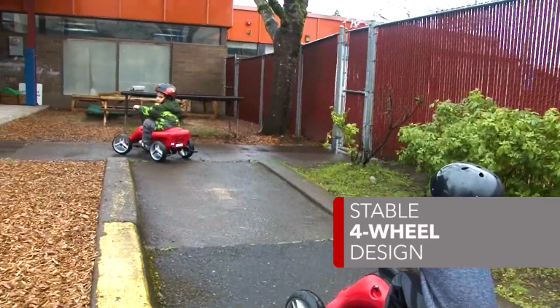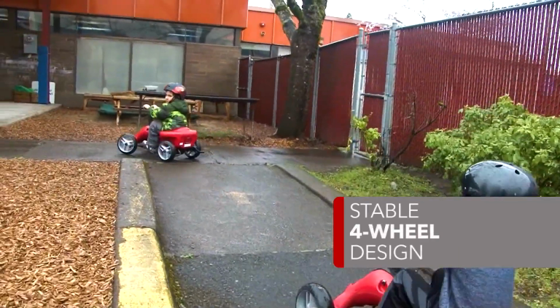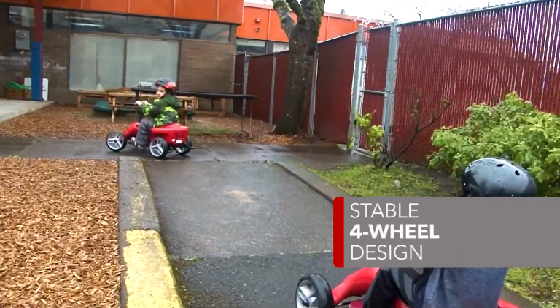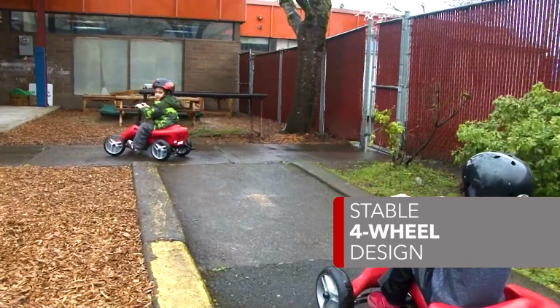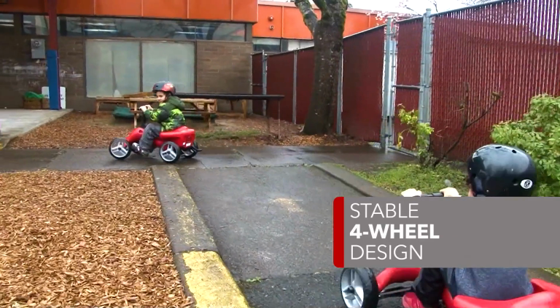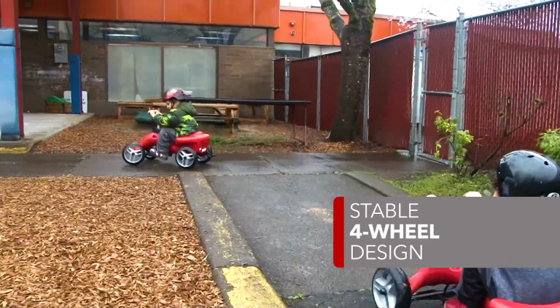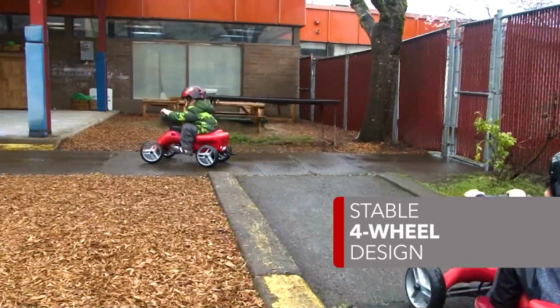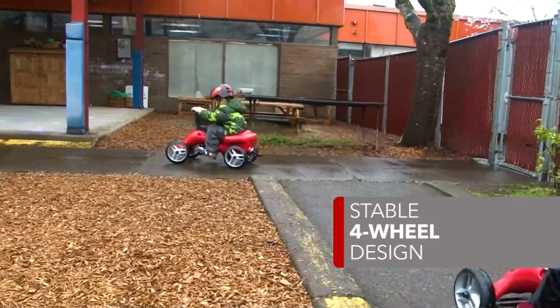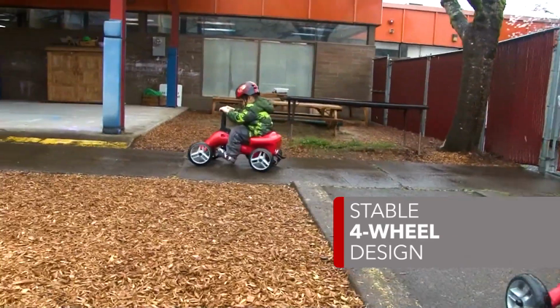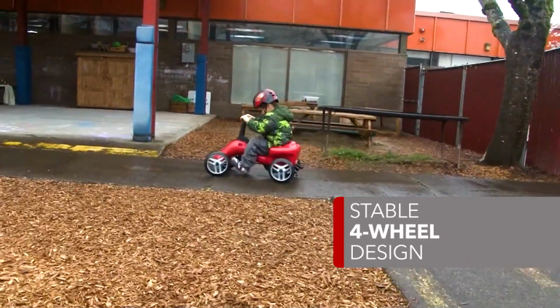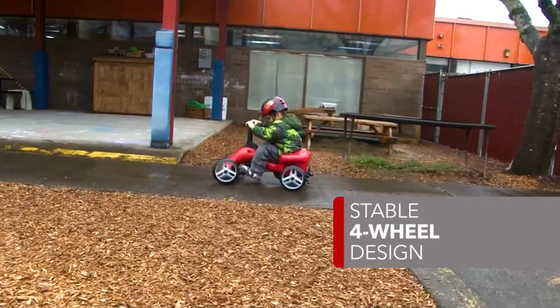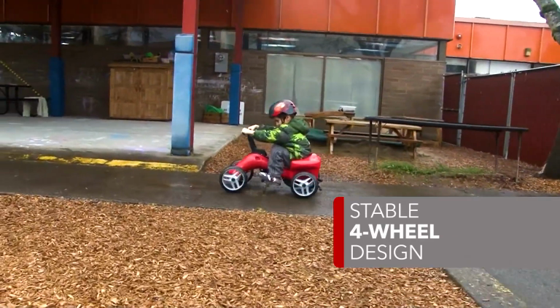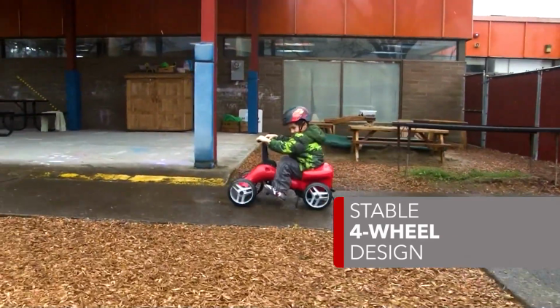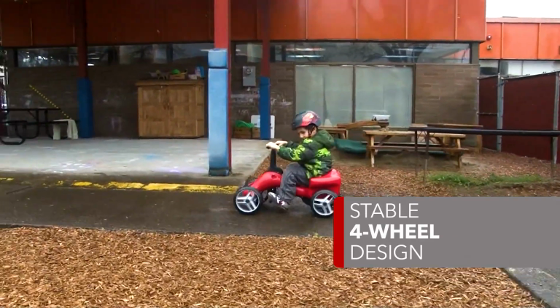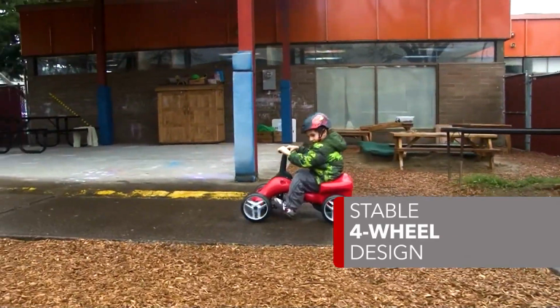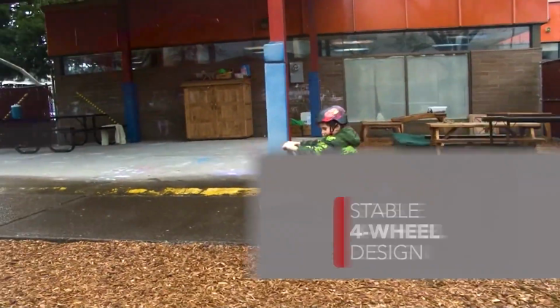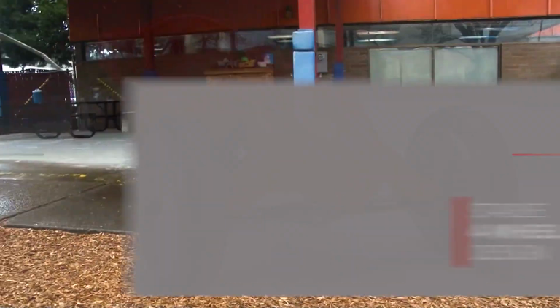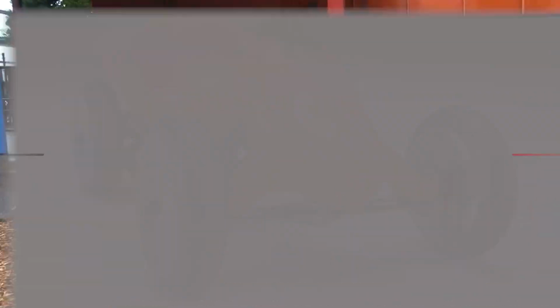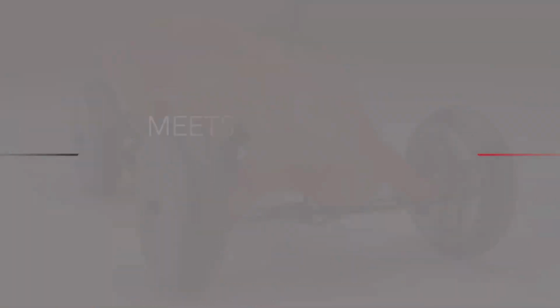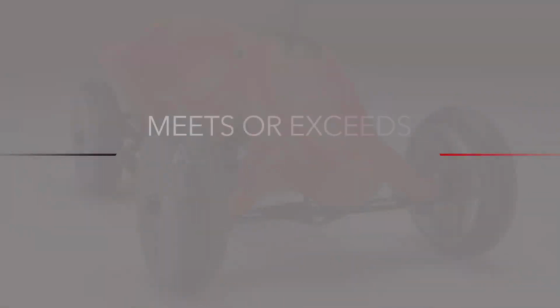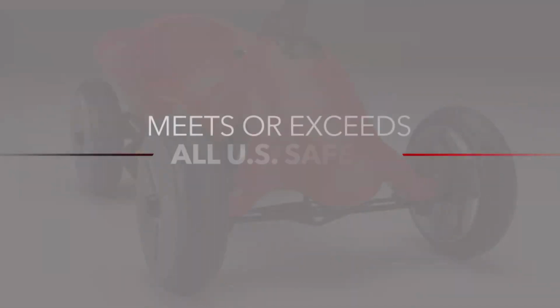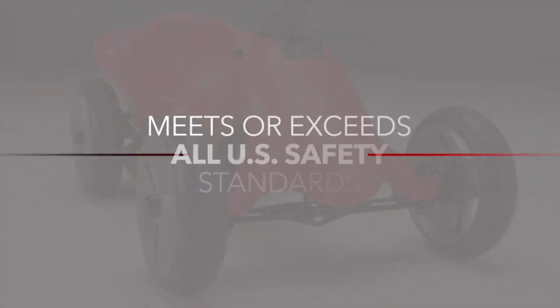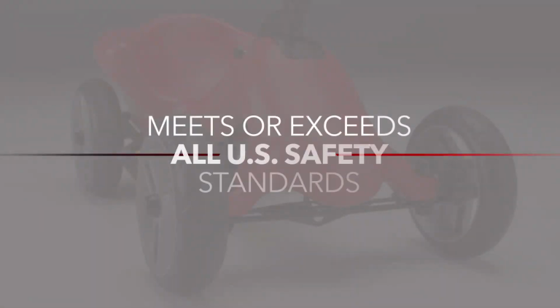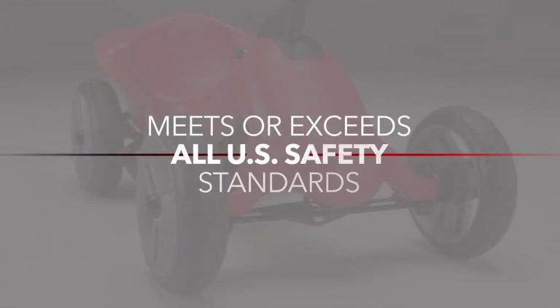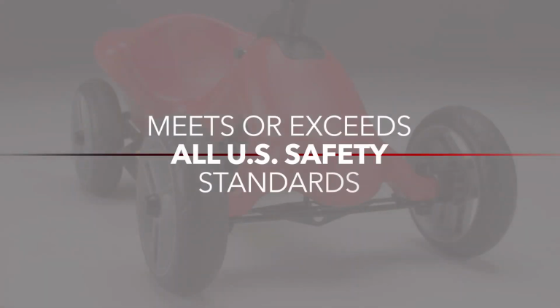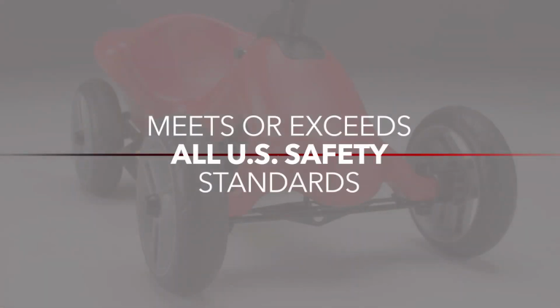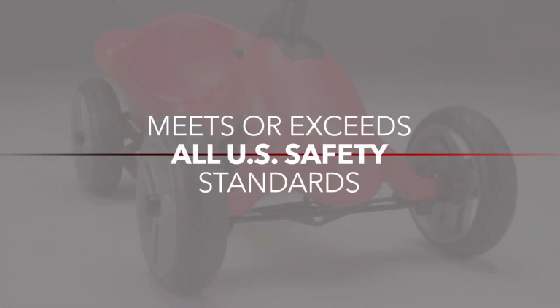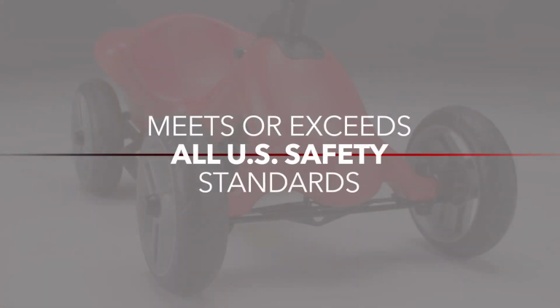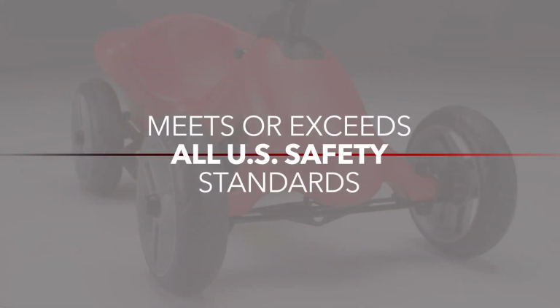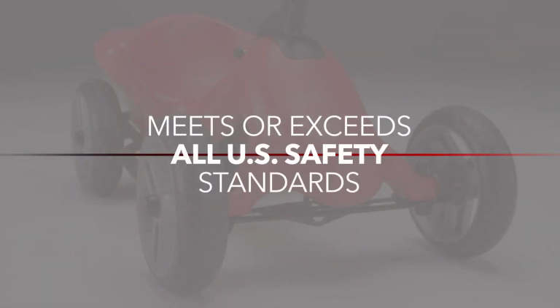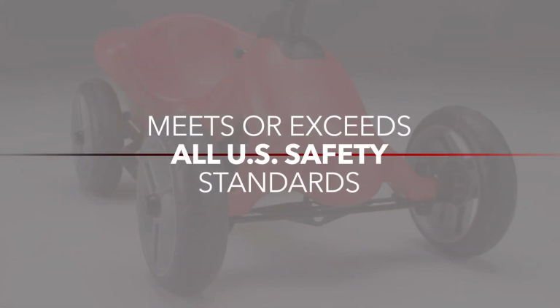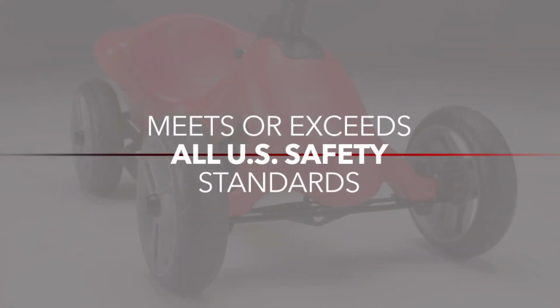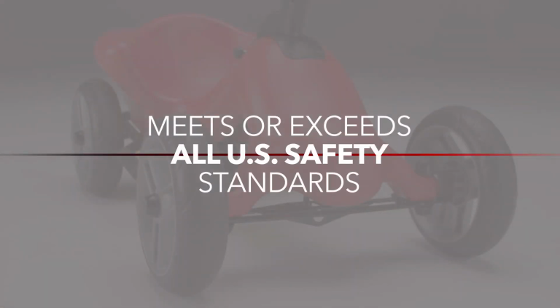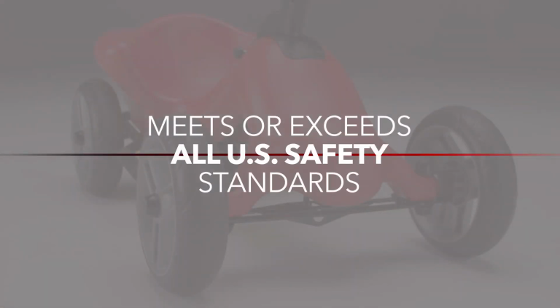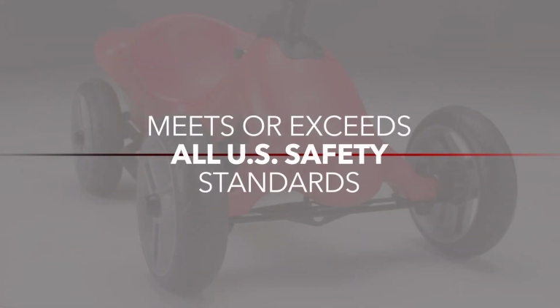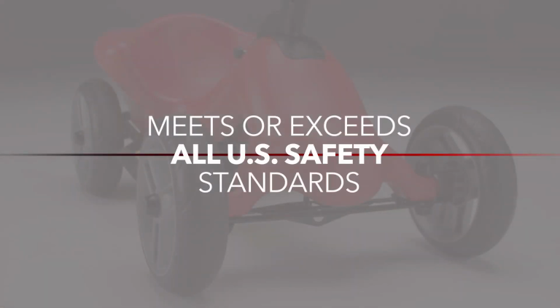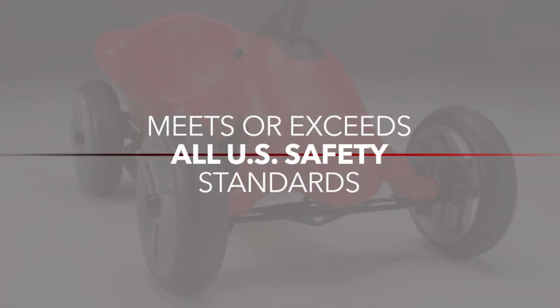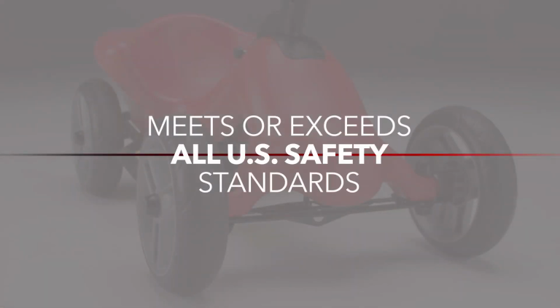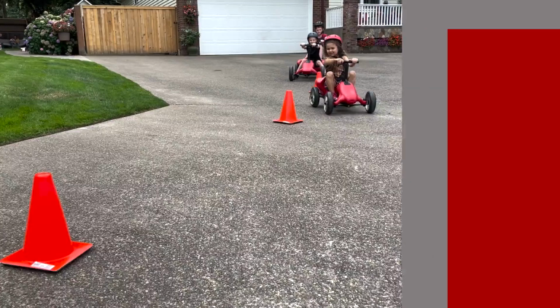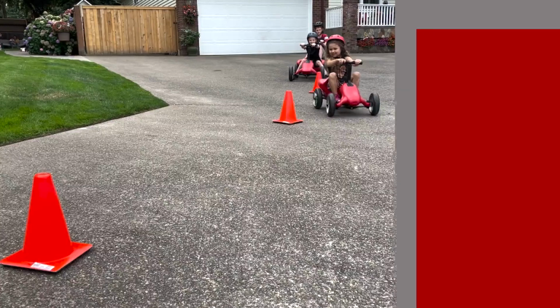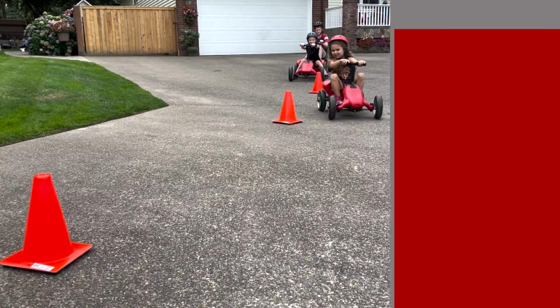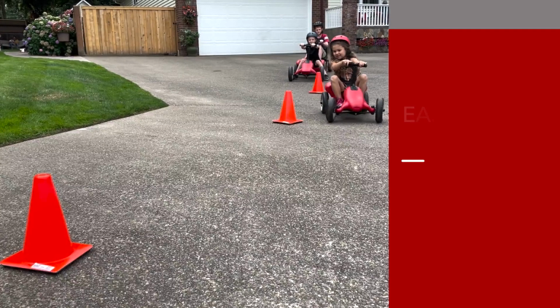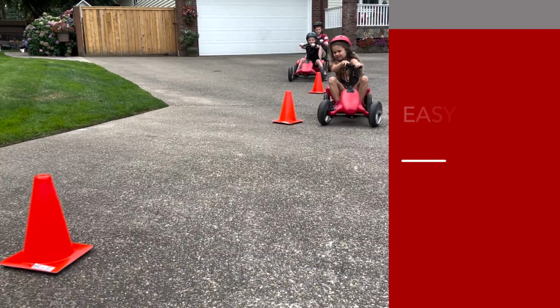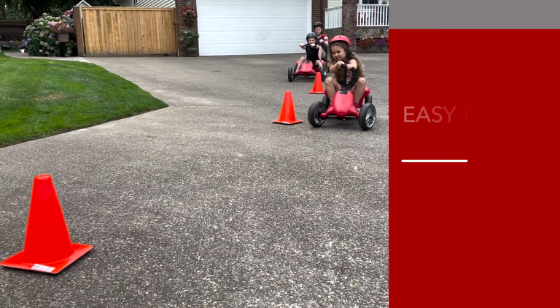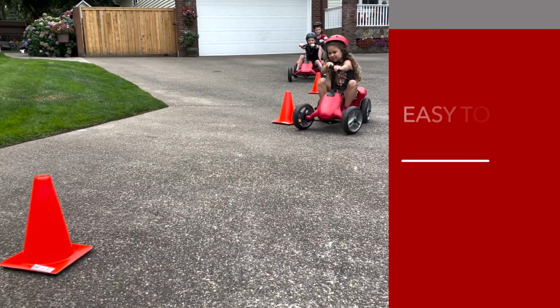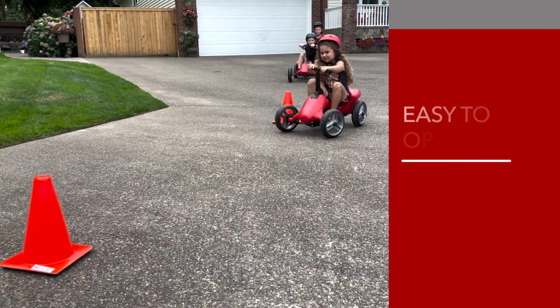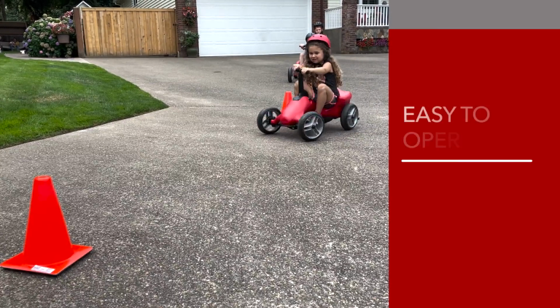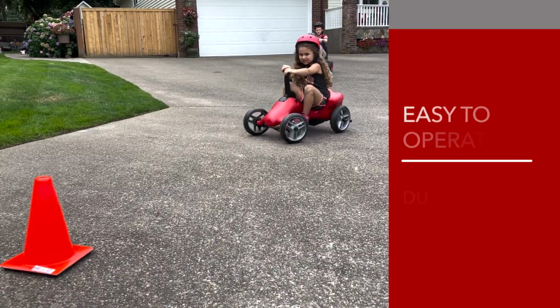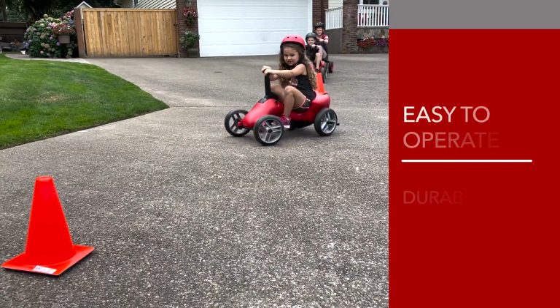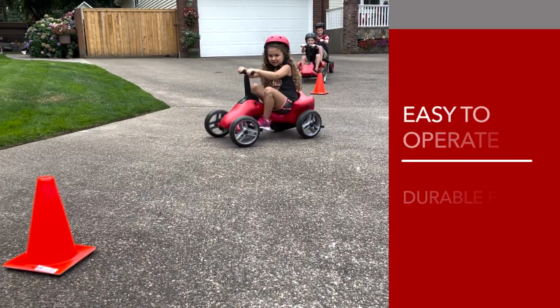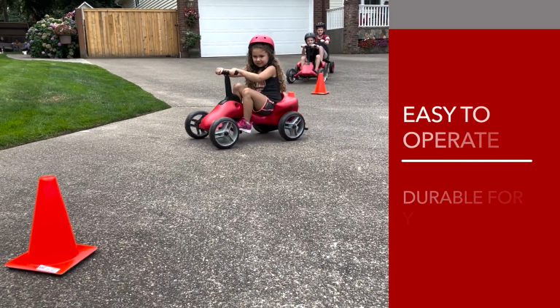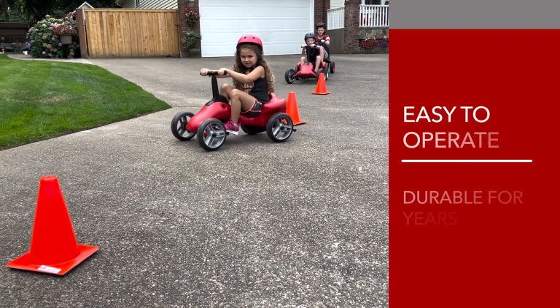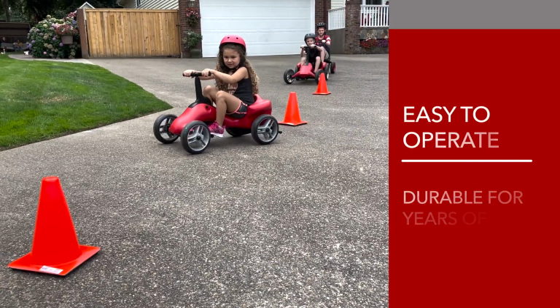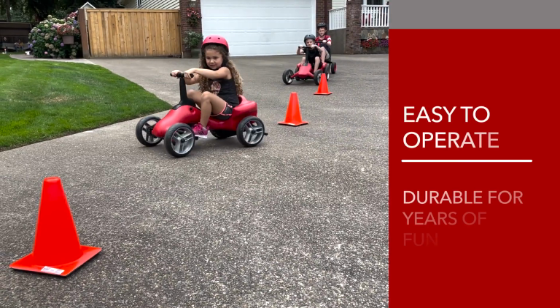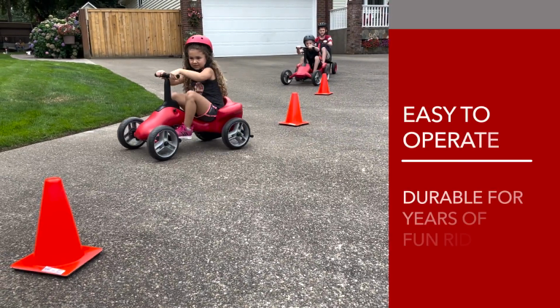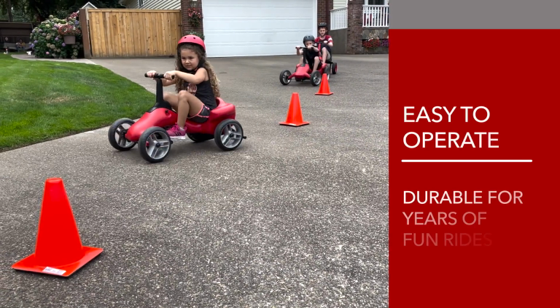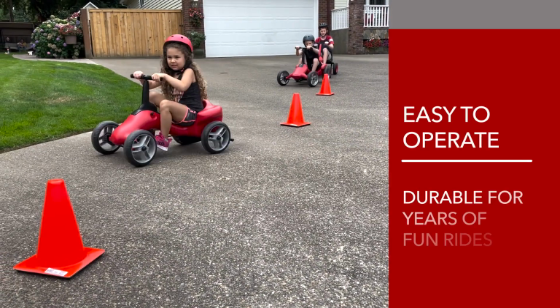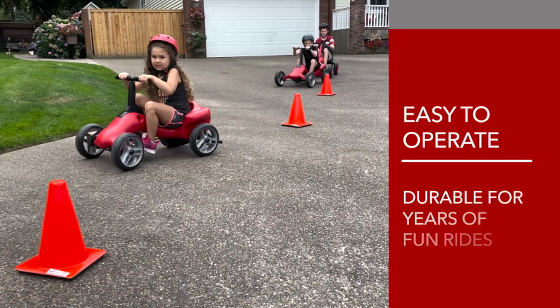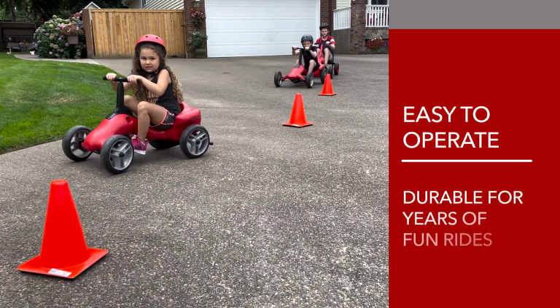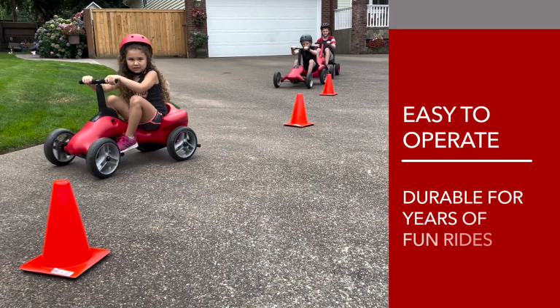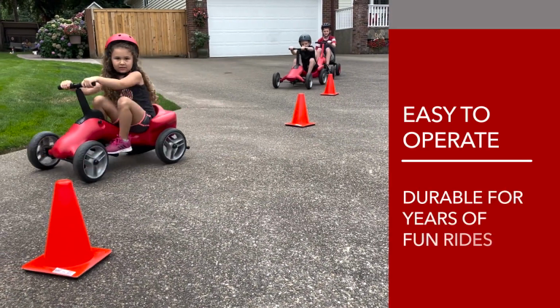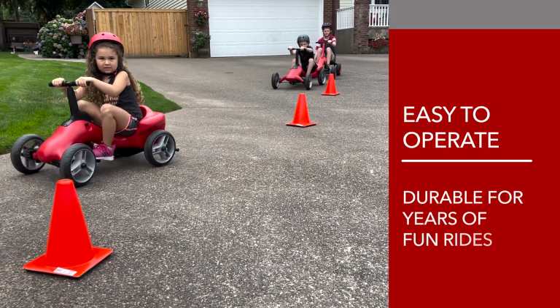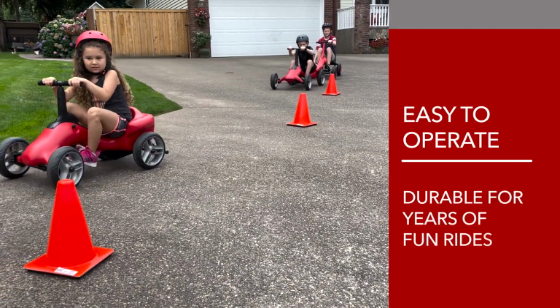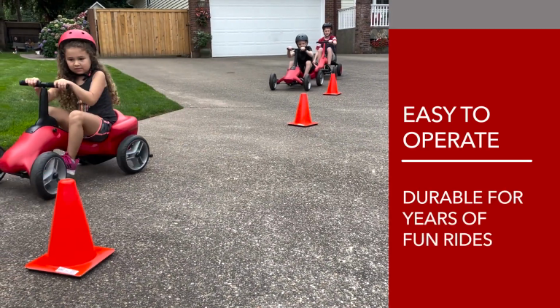It meets or exceeds all U.S. safety standards. The Kinder is easy to operate and durable for years of fun rides.